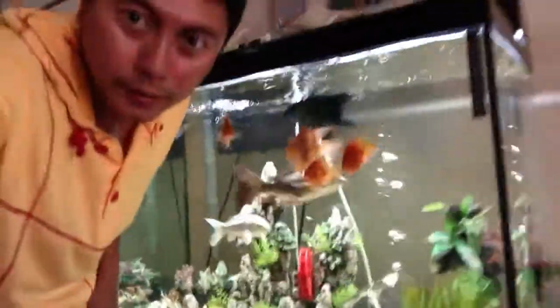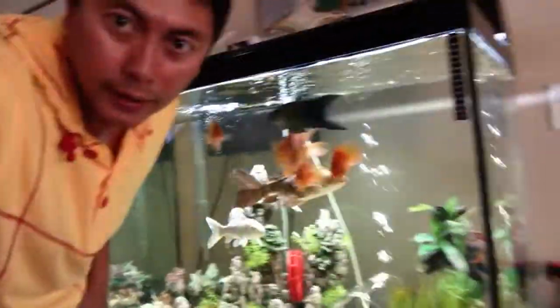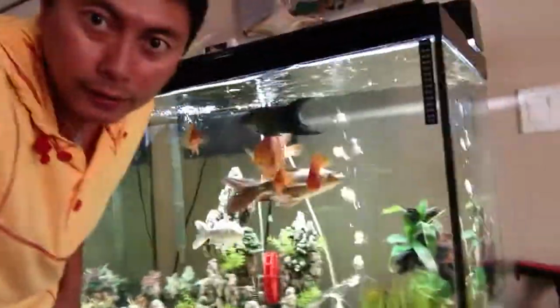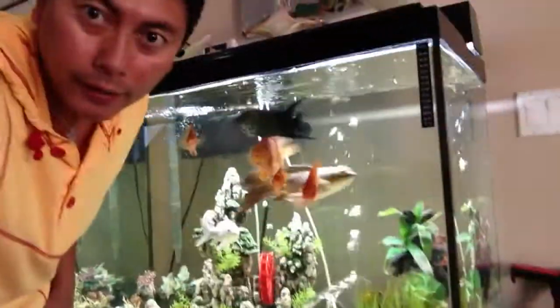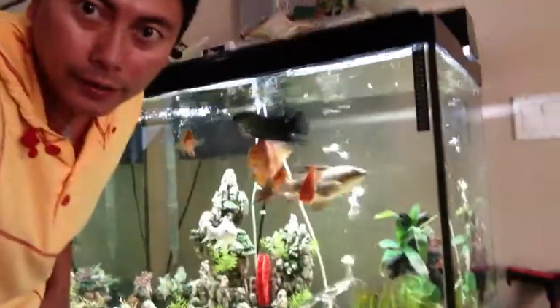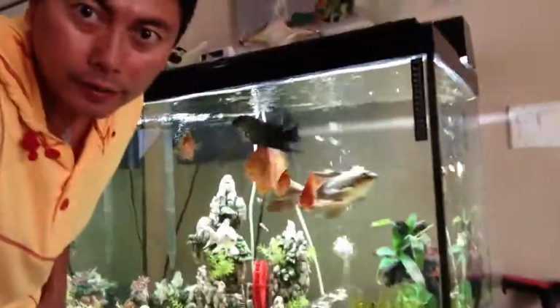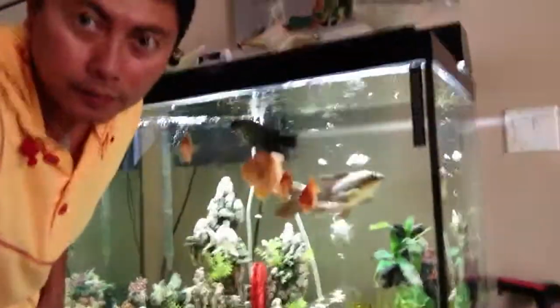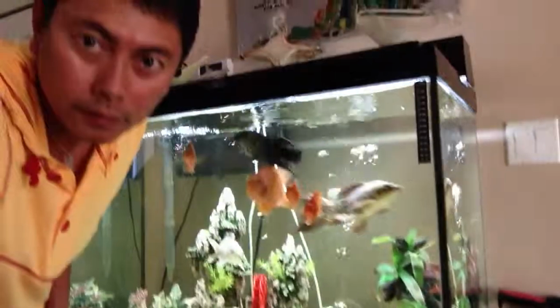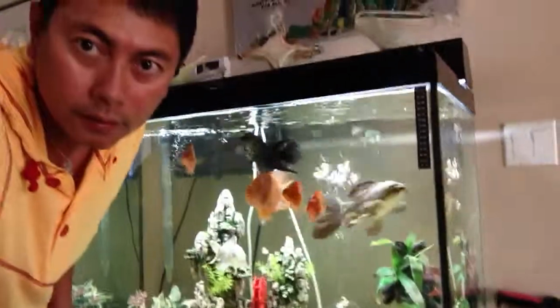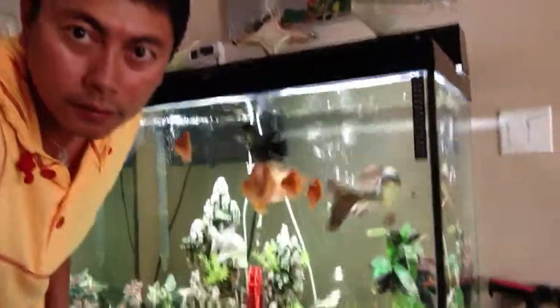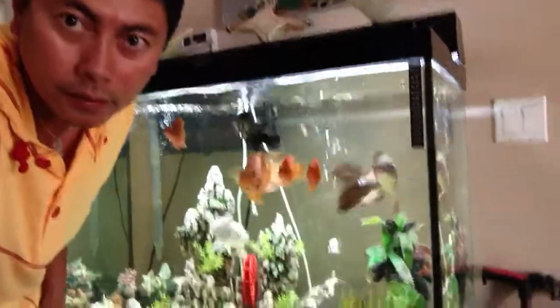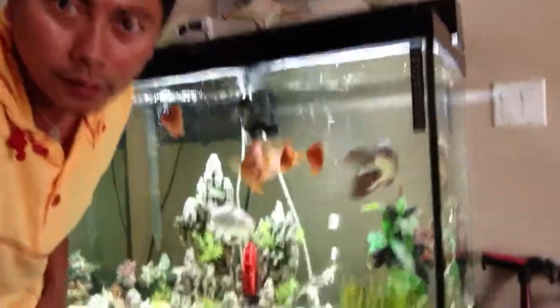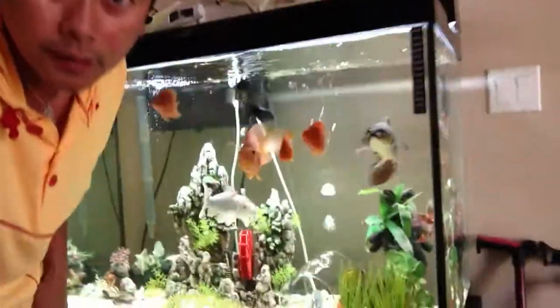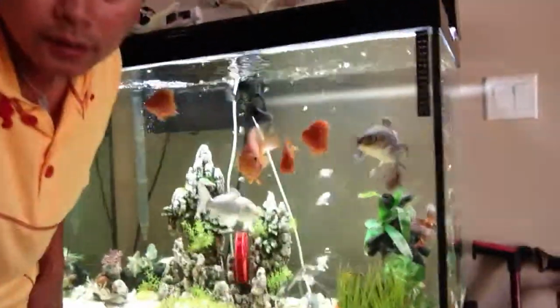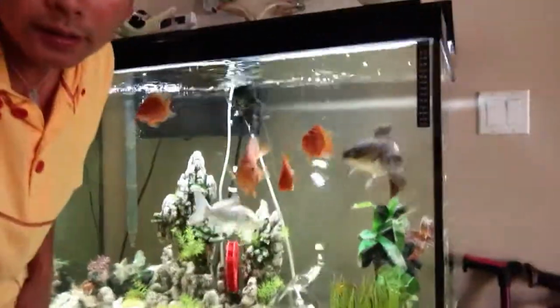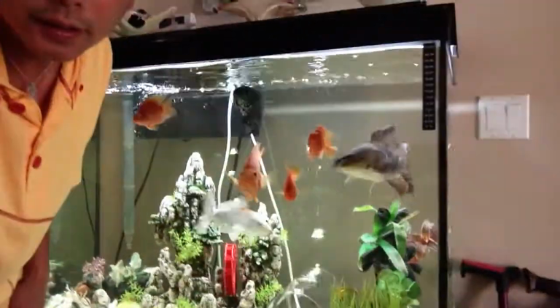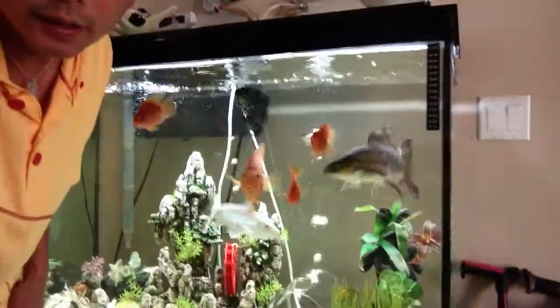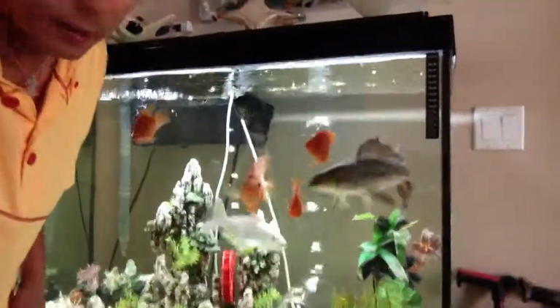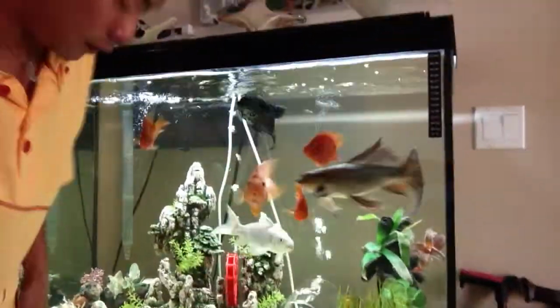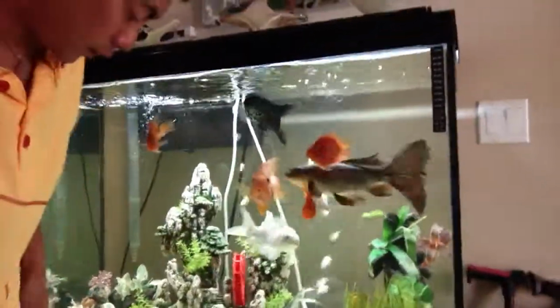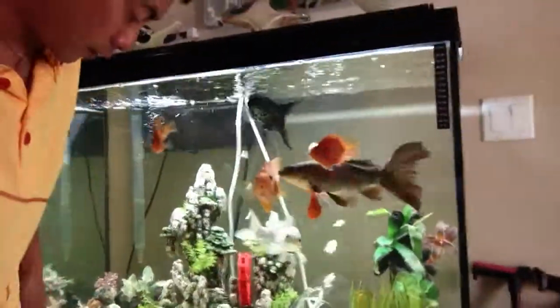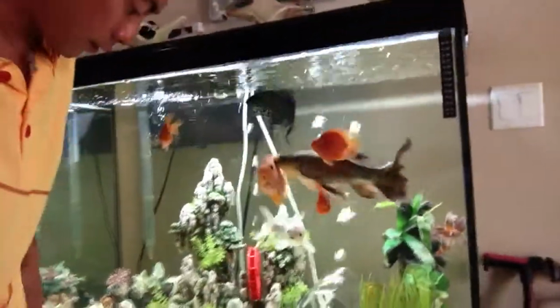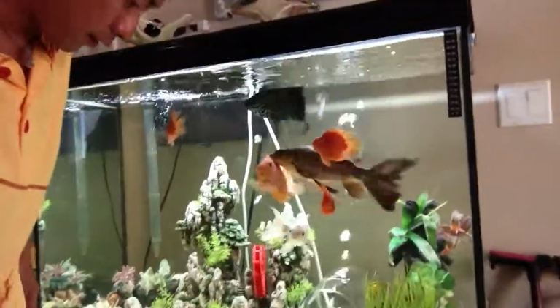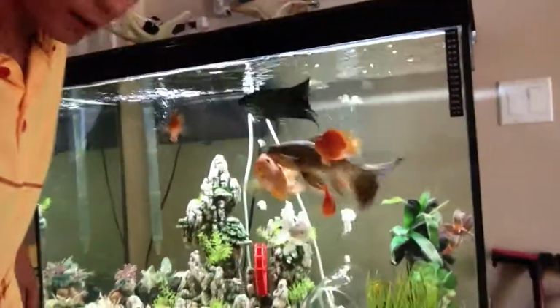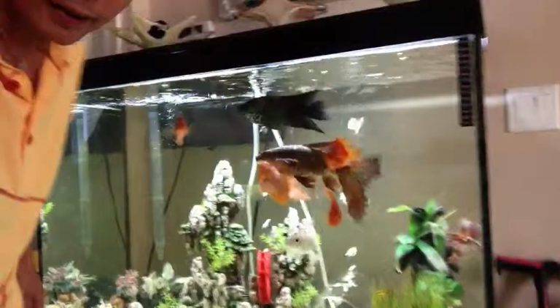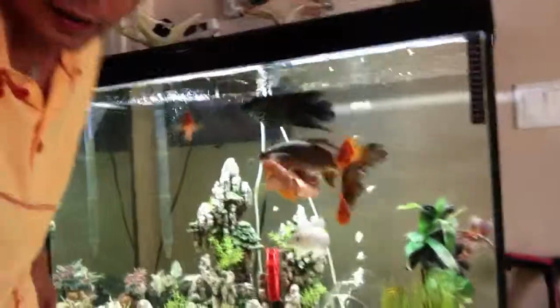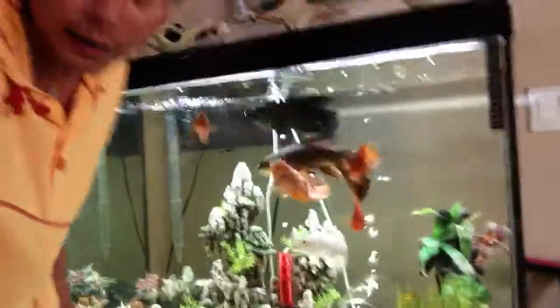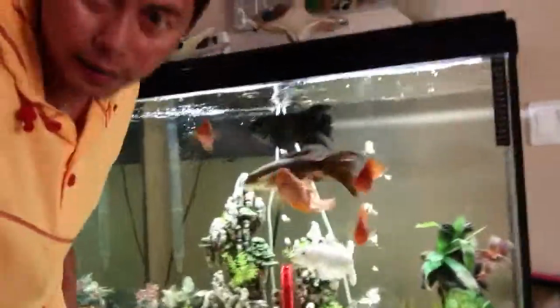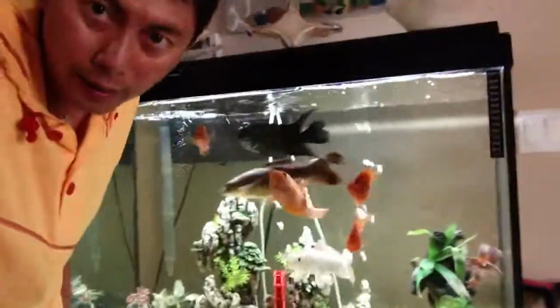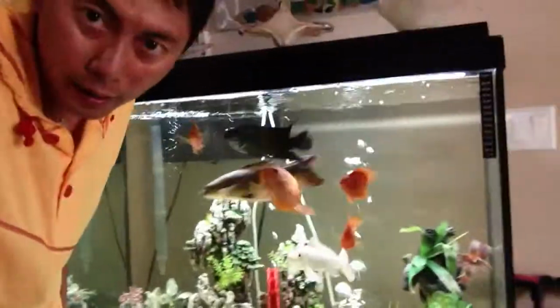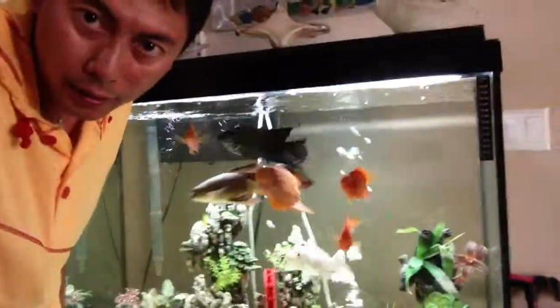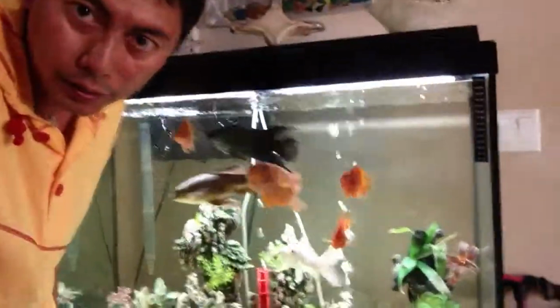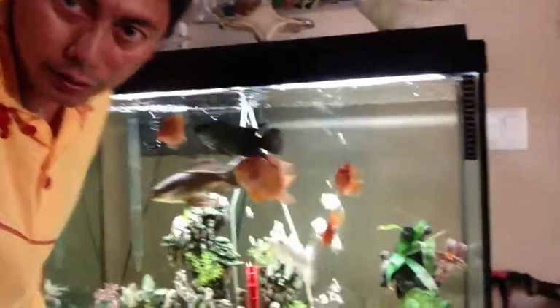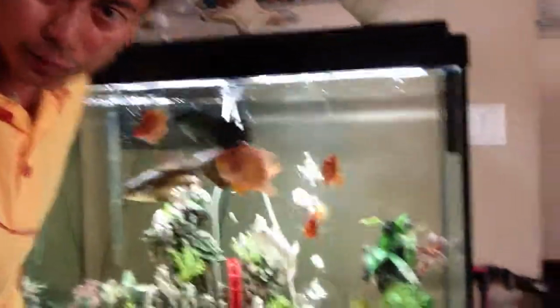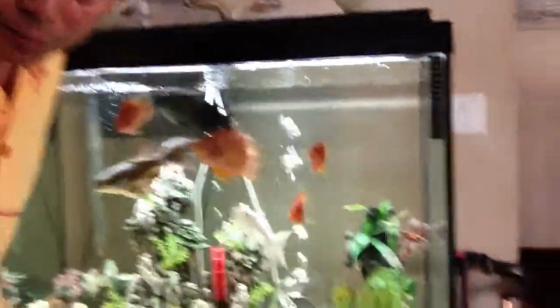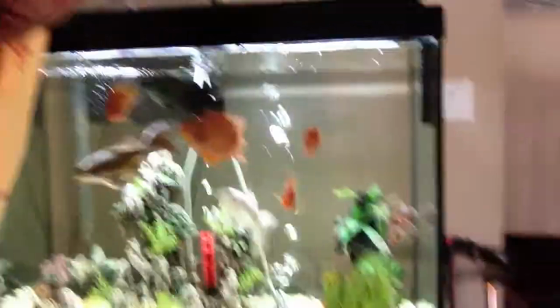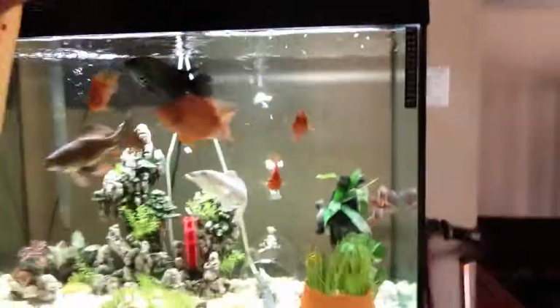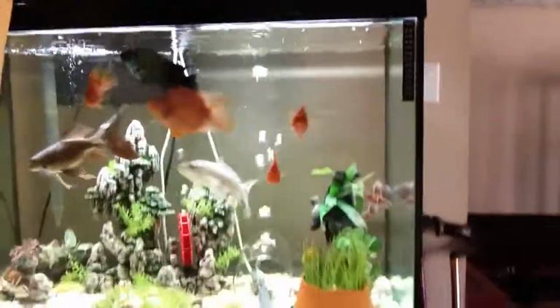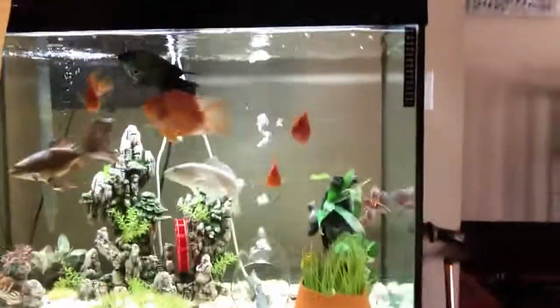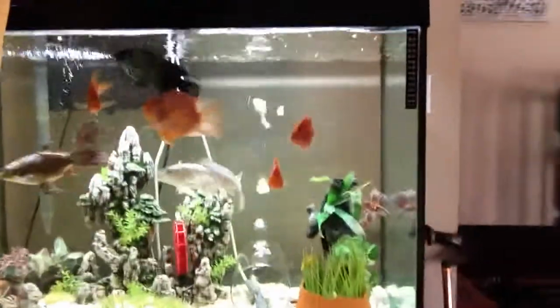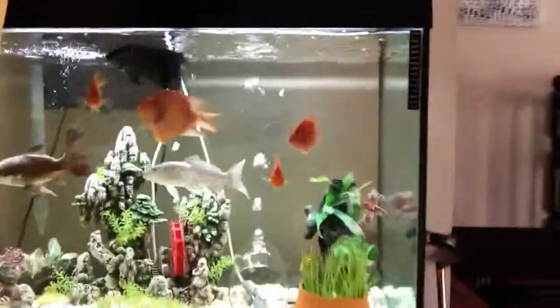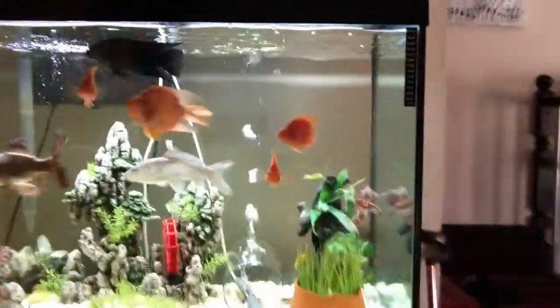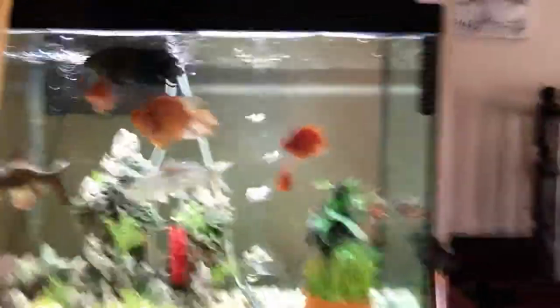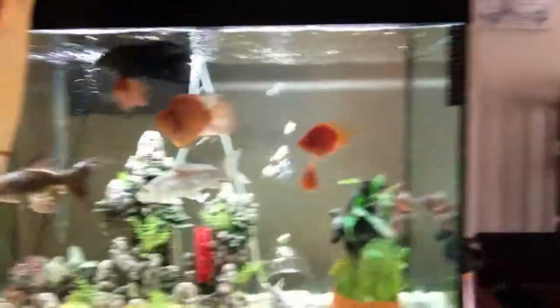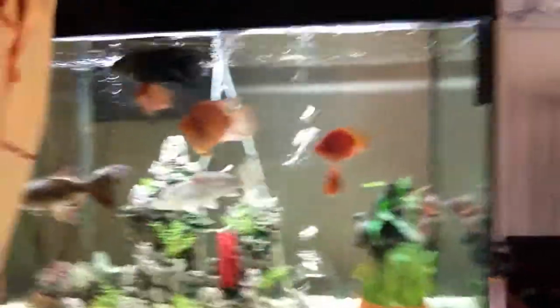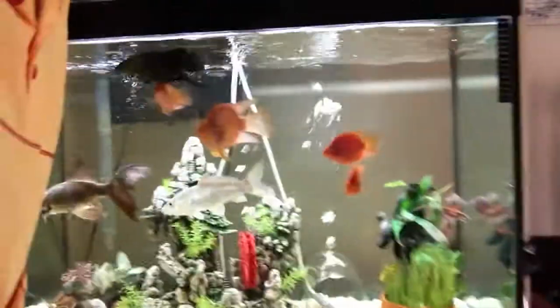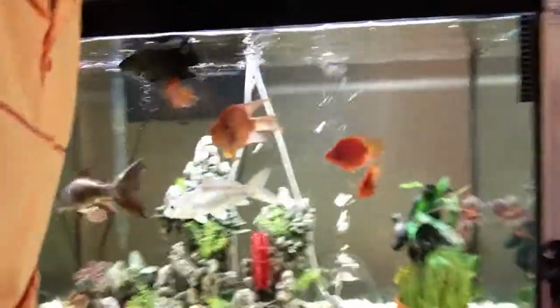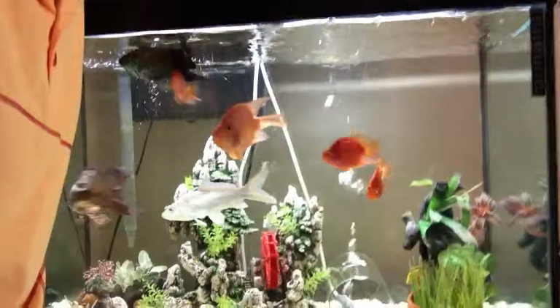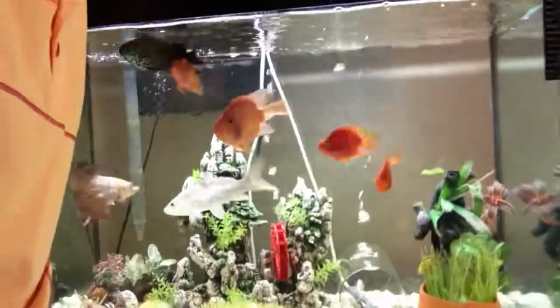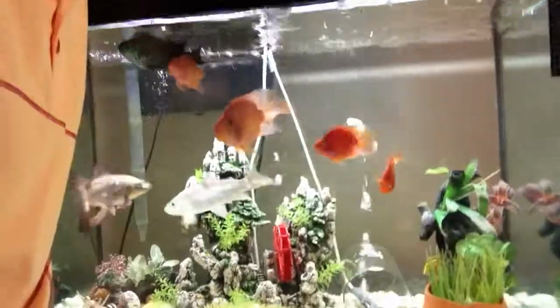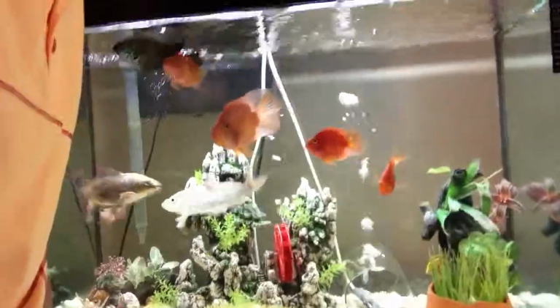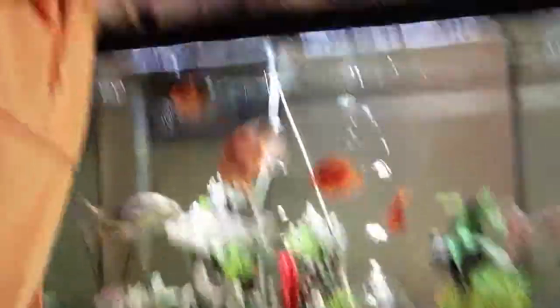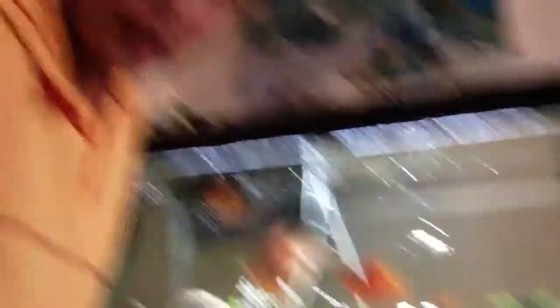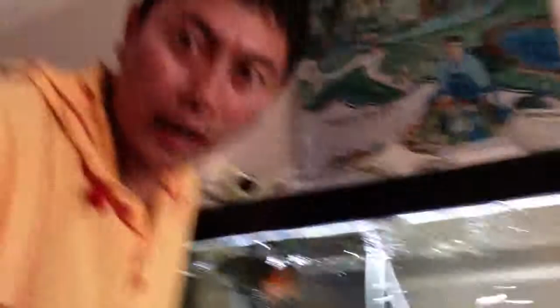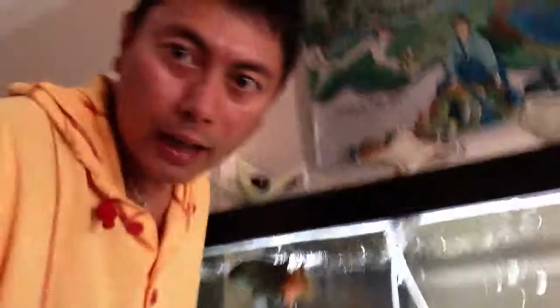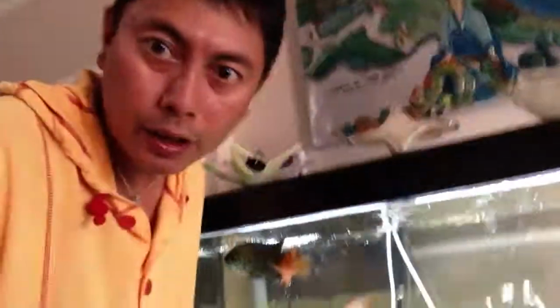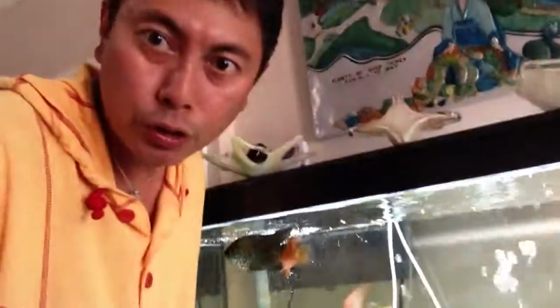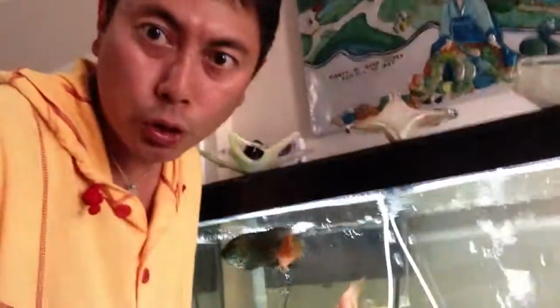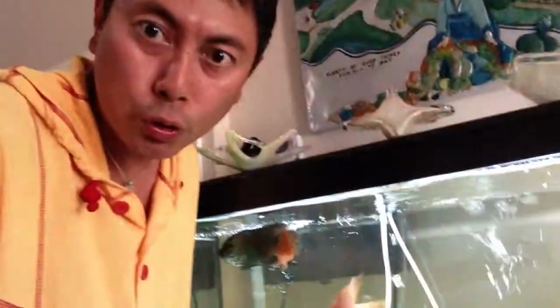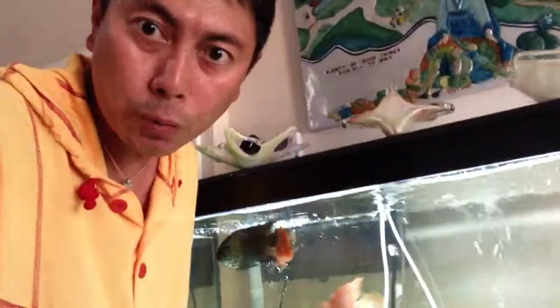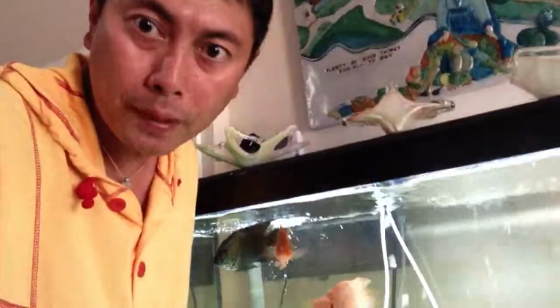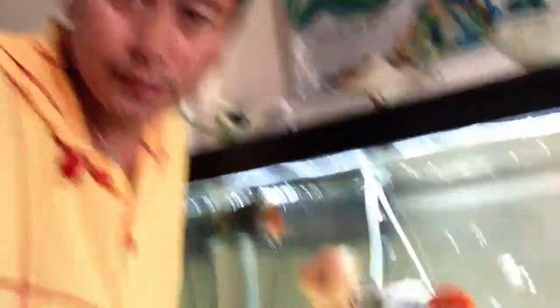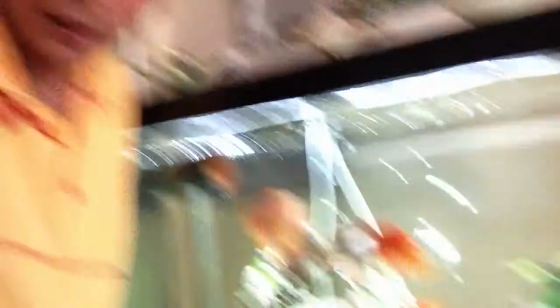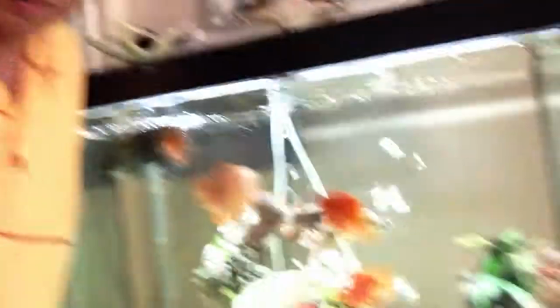It's nice, right? There you go. I'll show you my aquarium. I'll show you my setup.